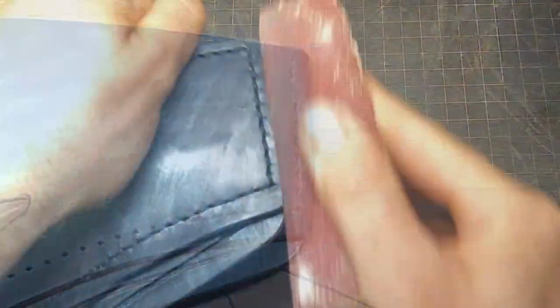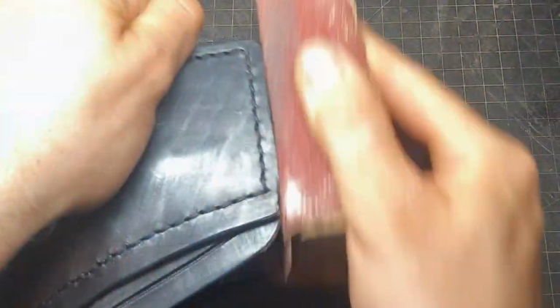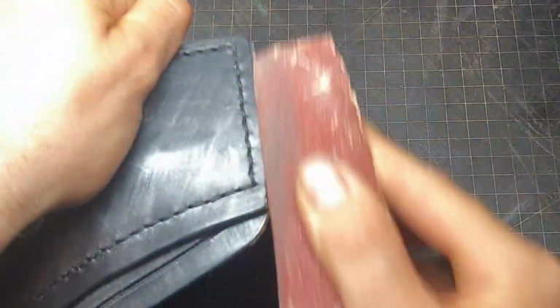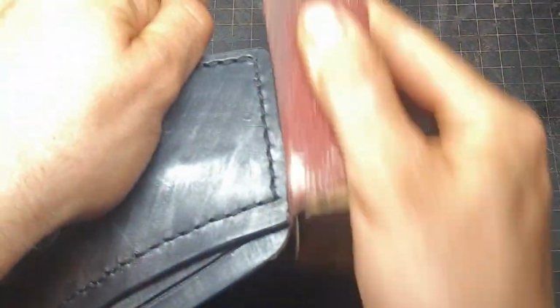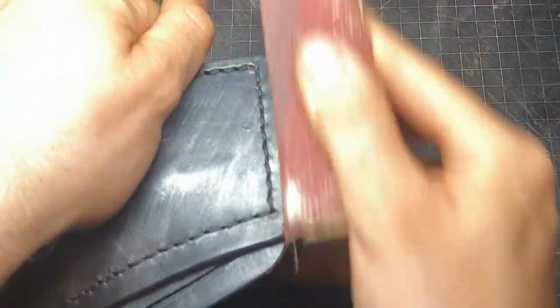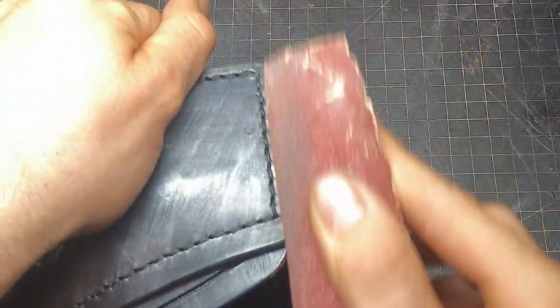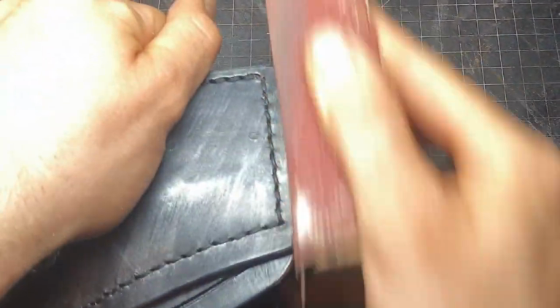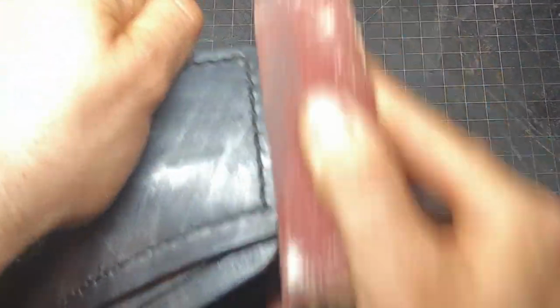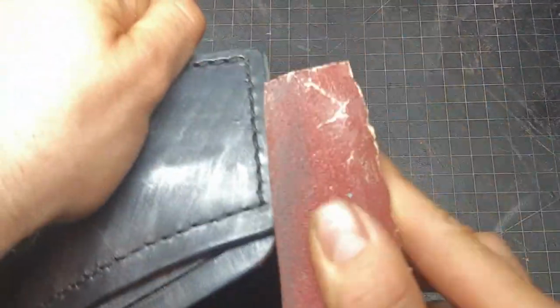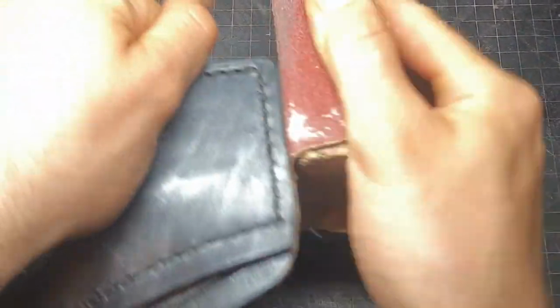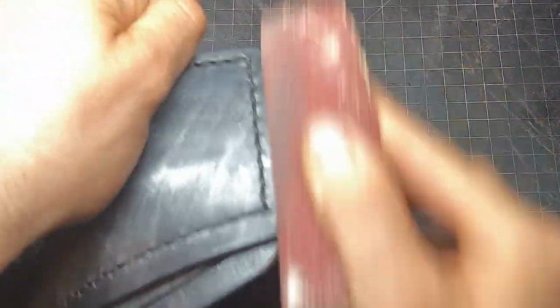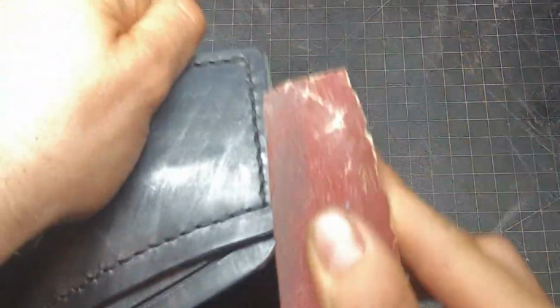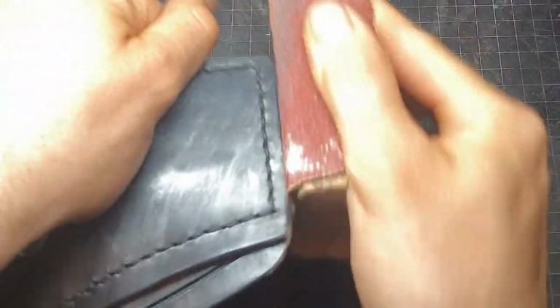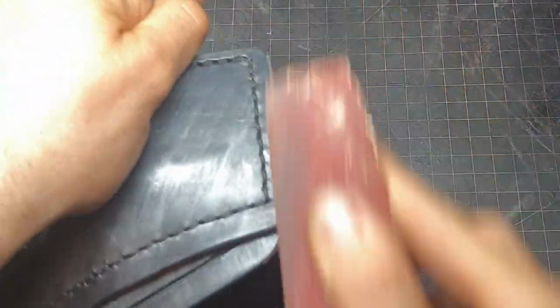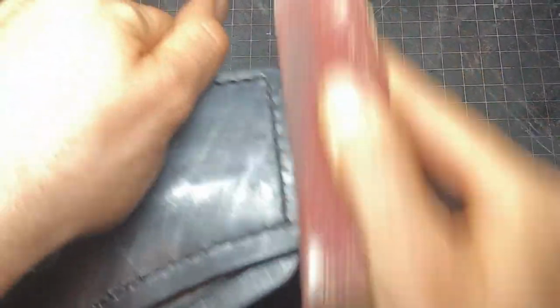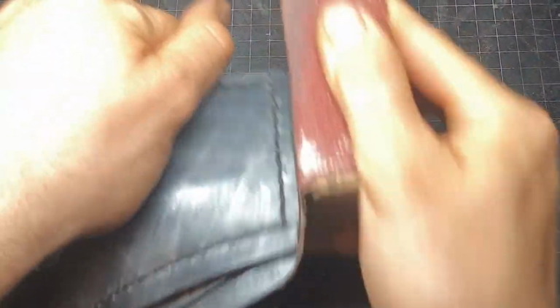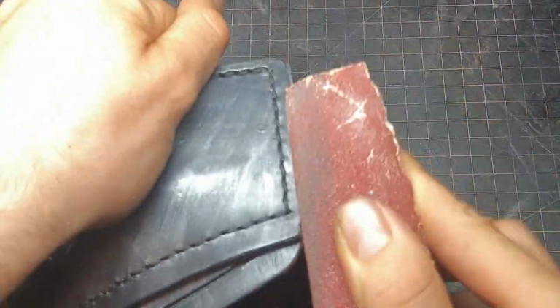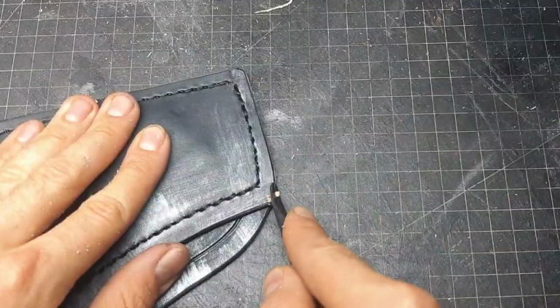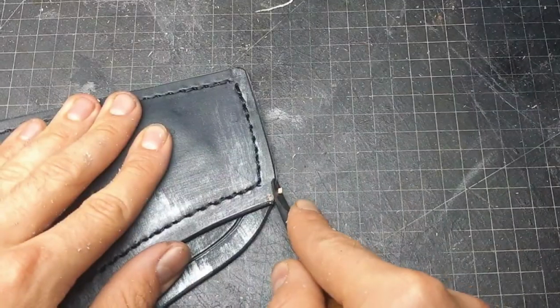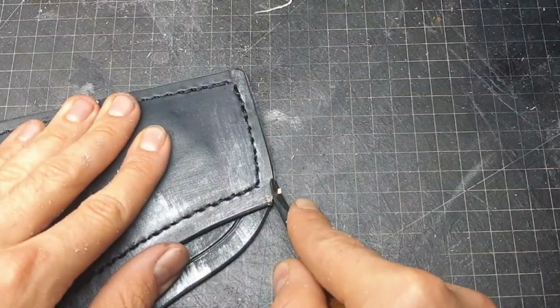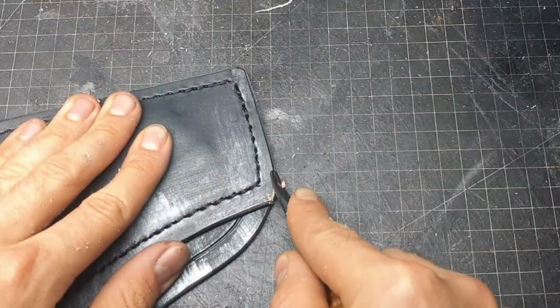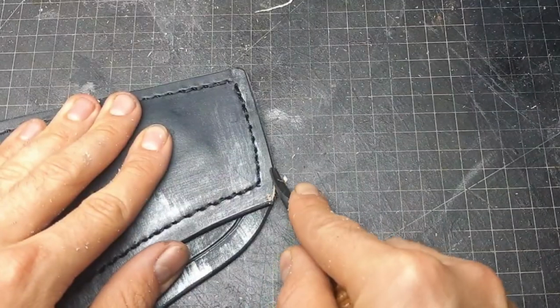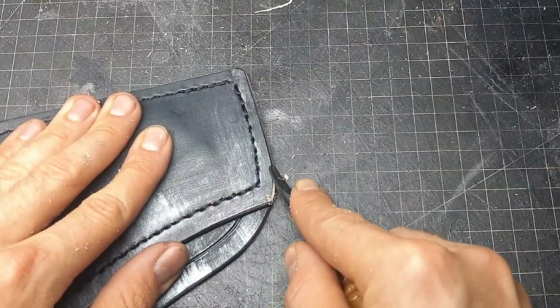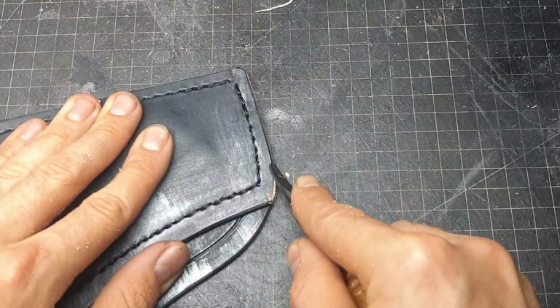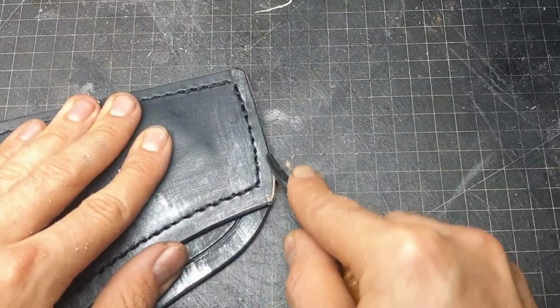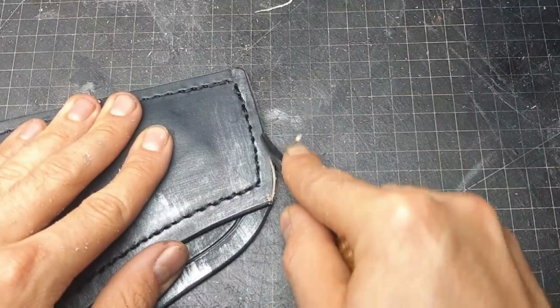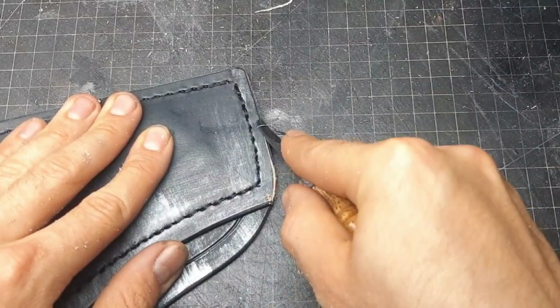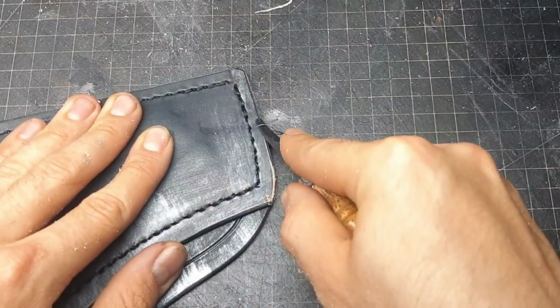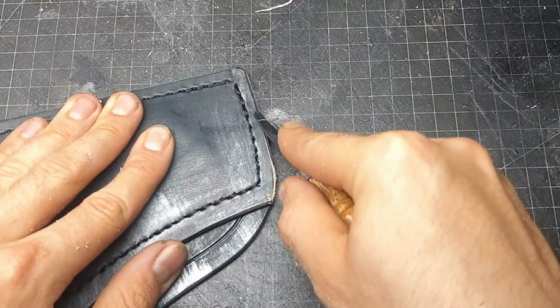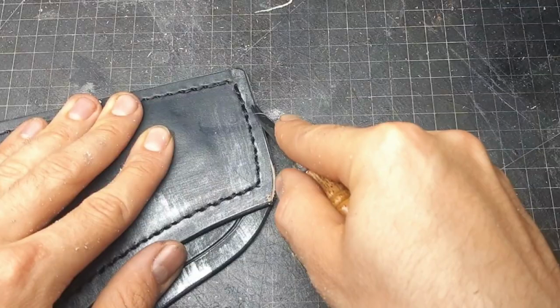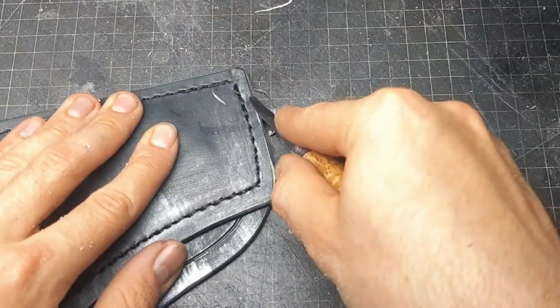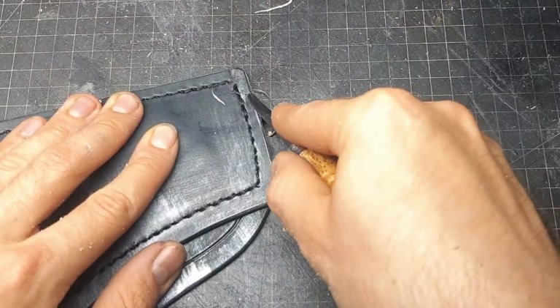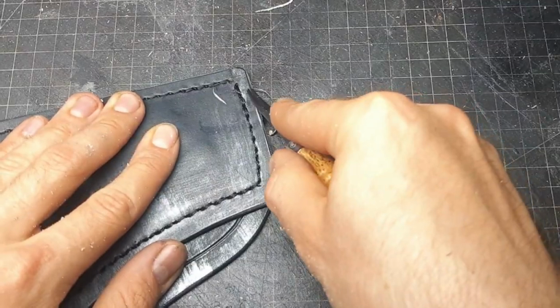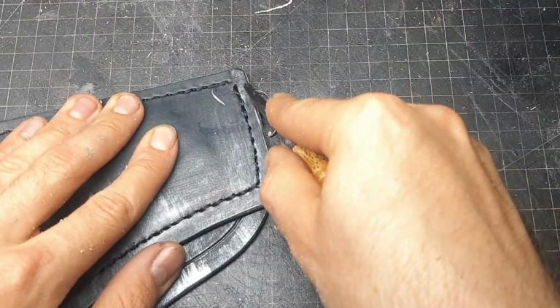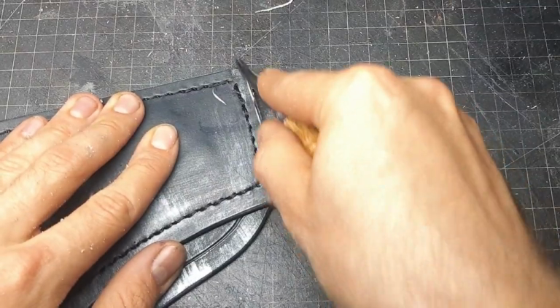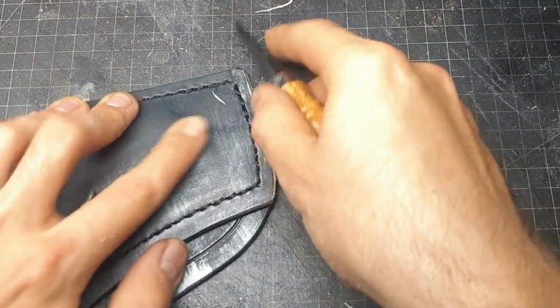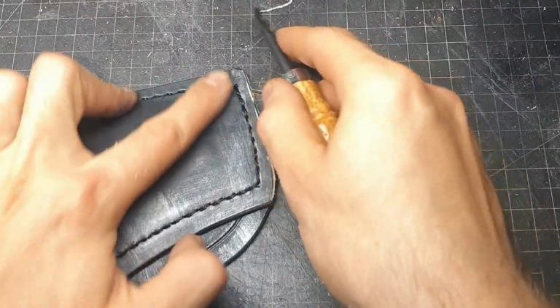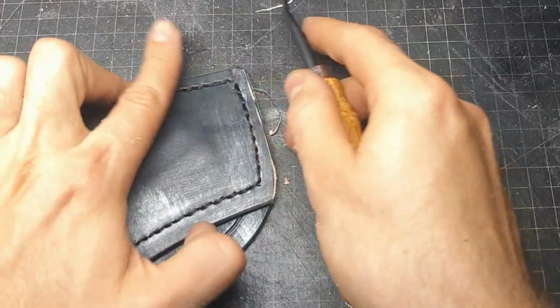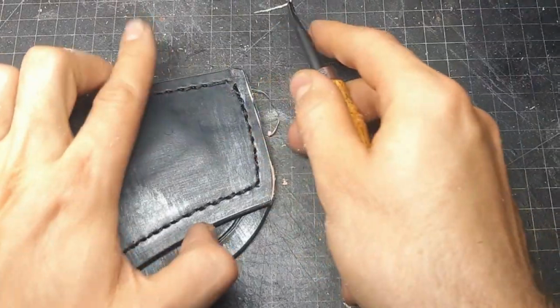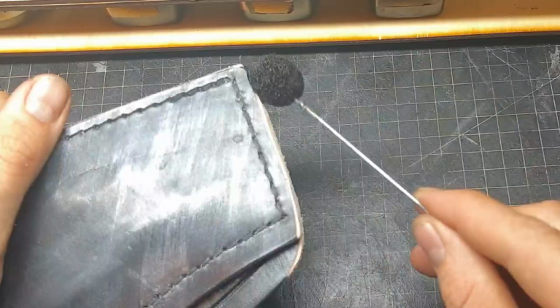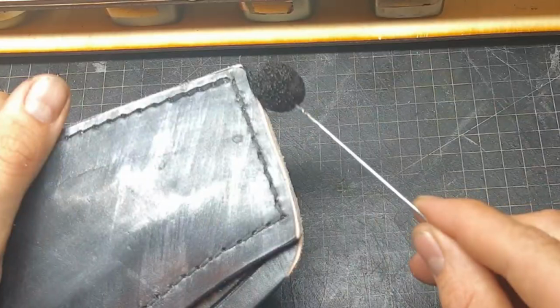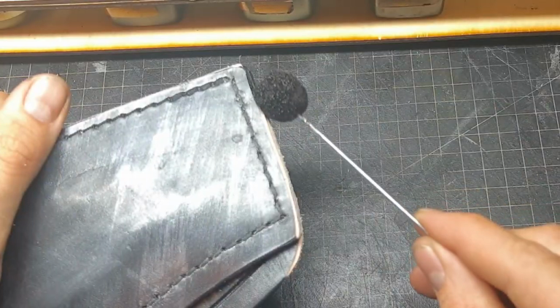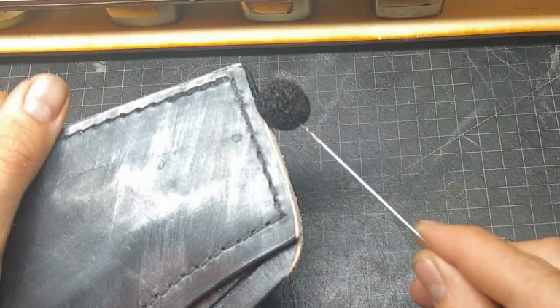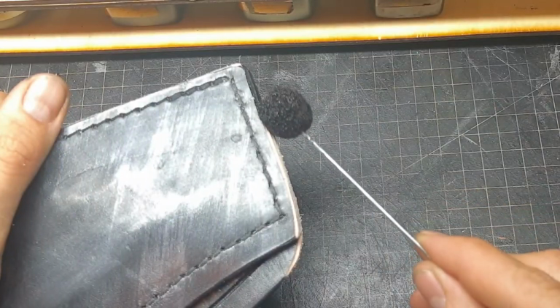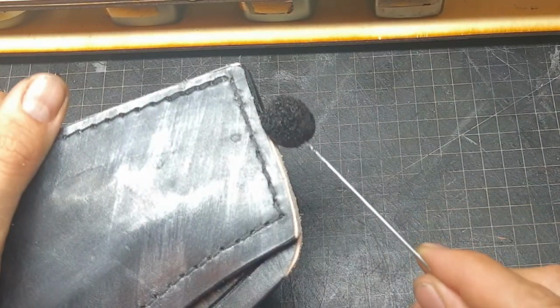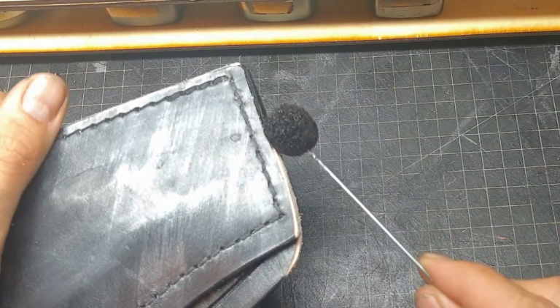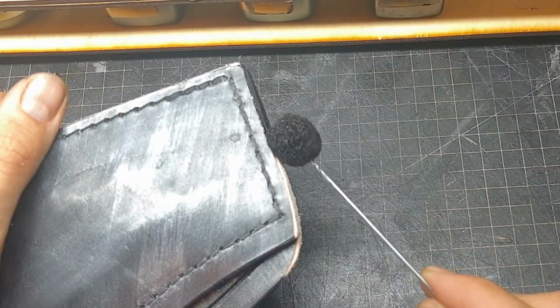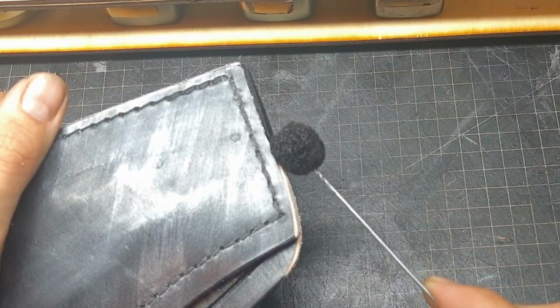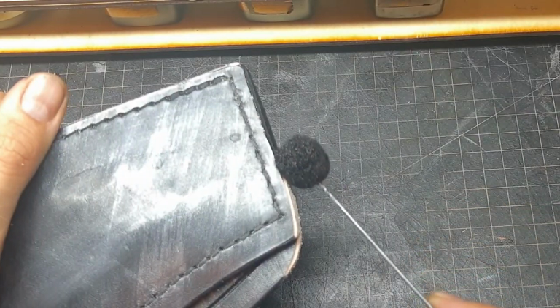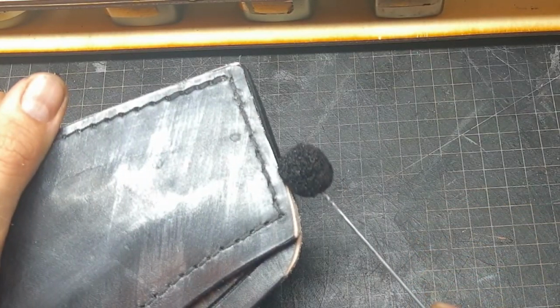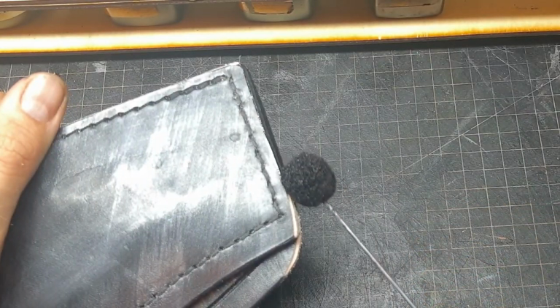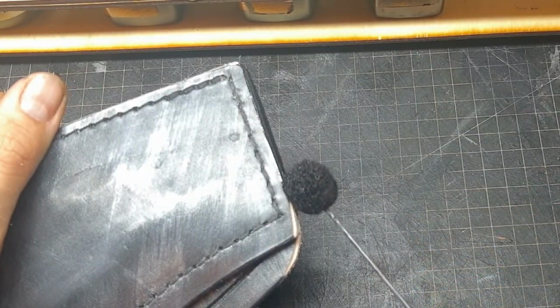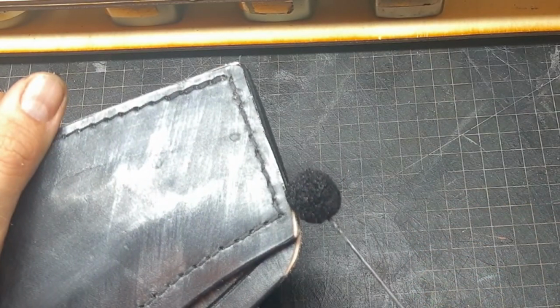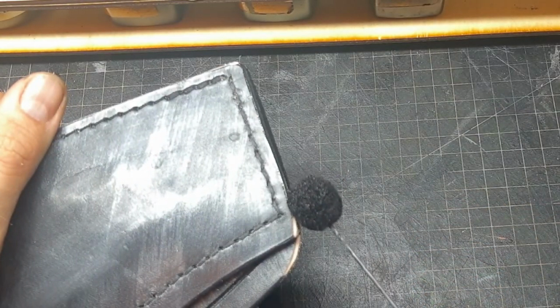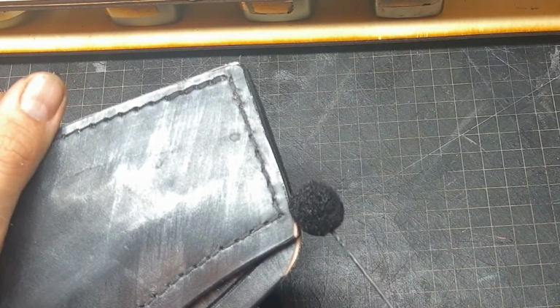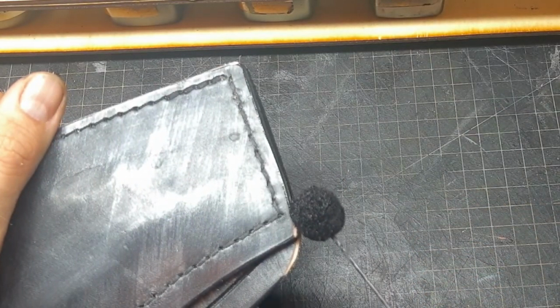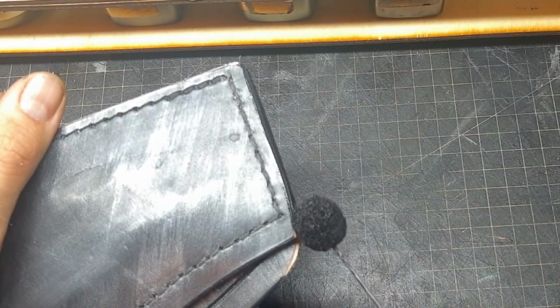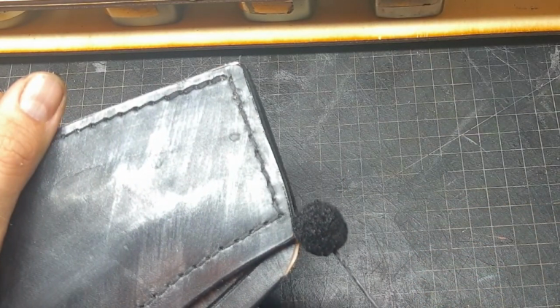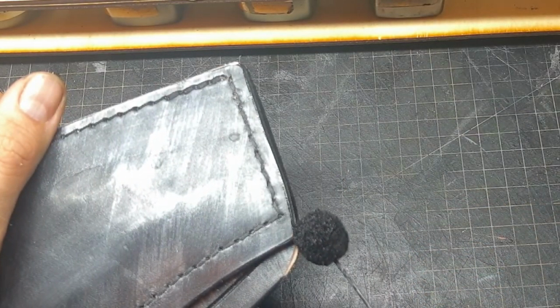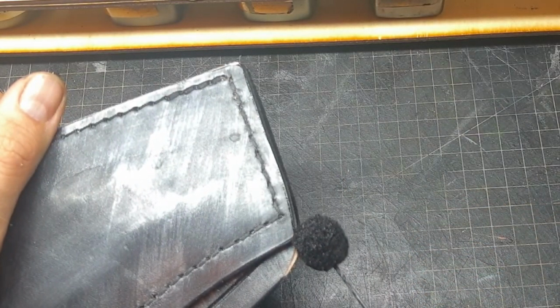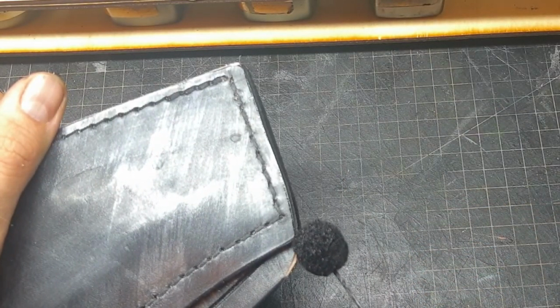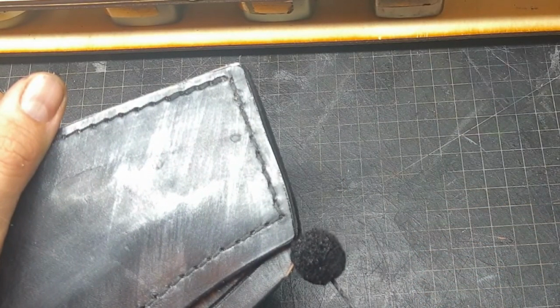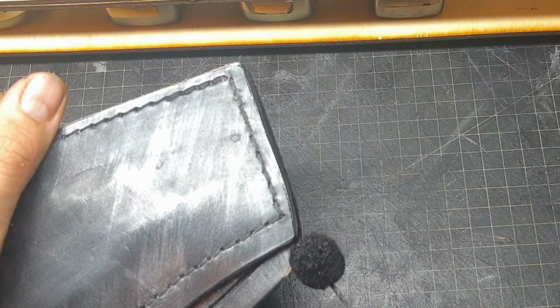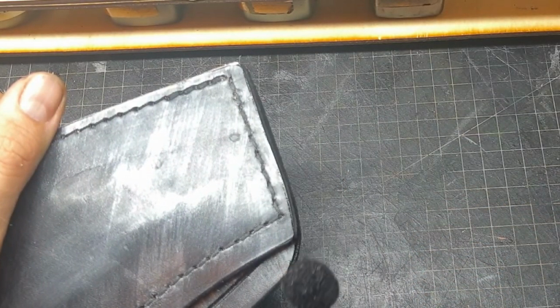To get a smooth edge we sandpaper it, bevel it, re-dye it and also re-burnish it.